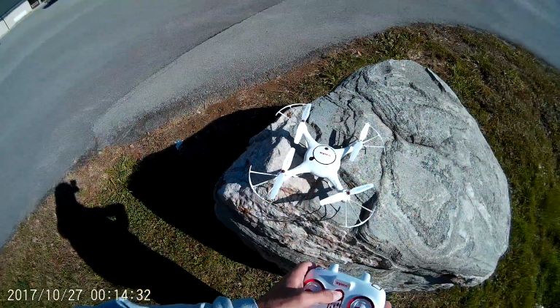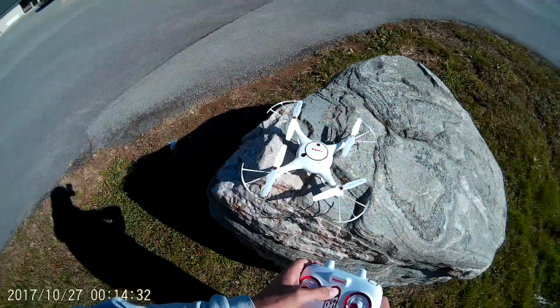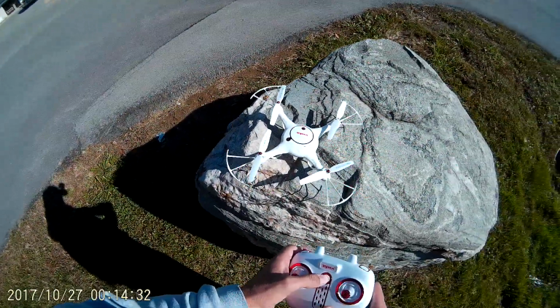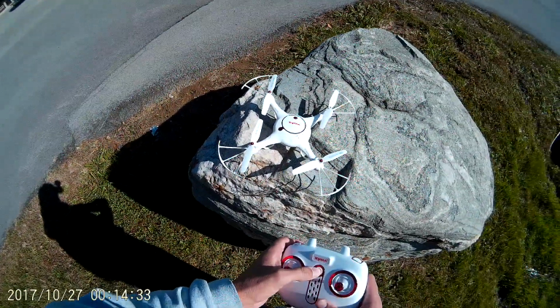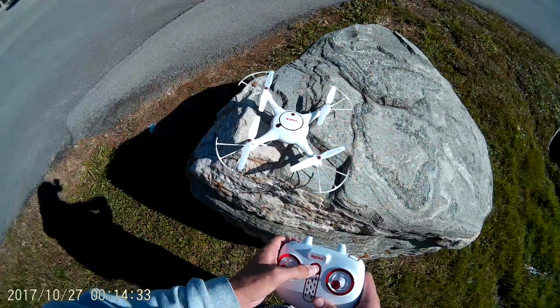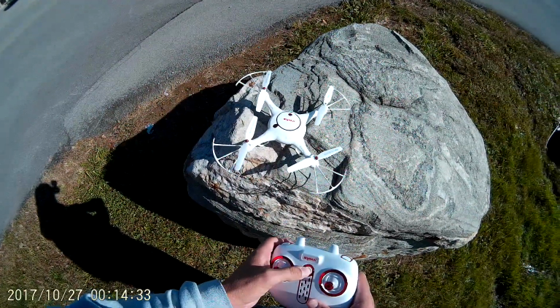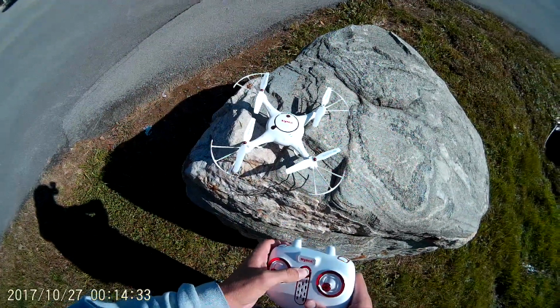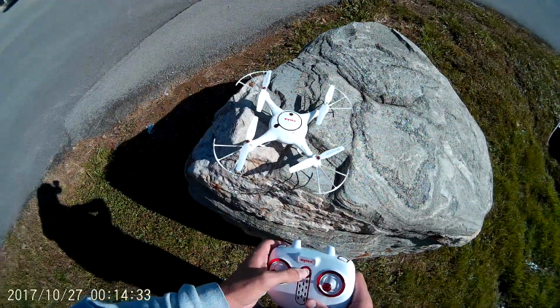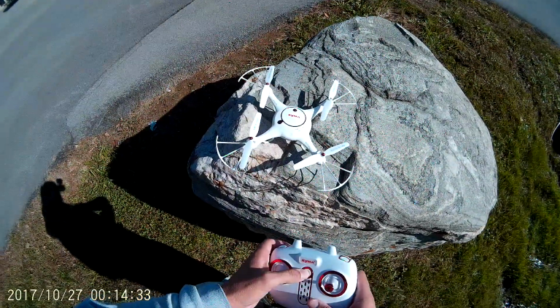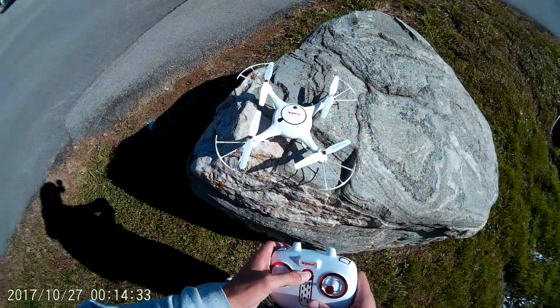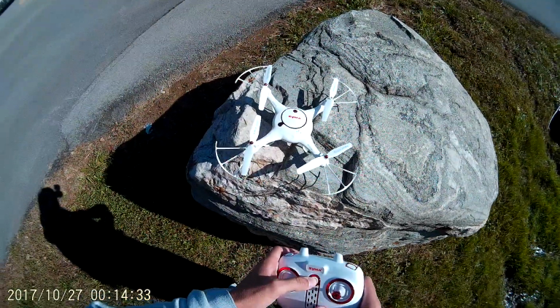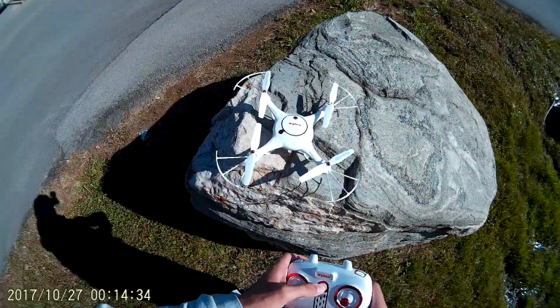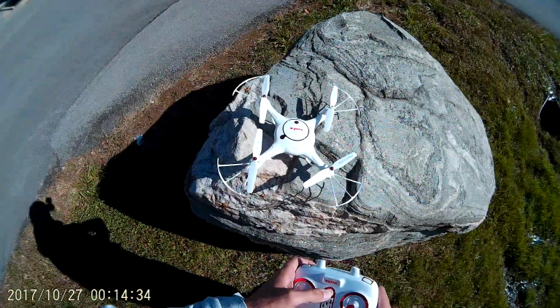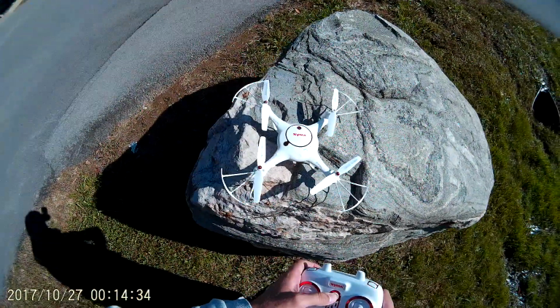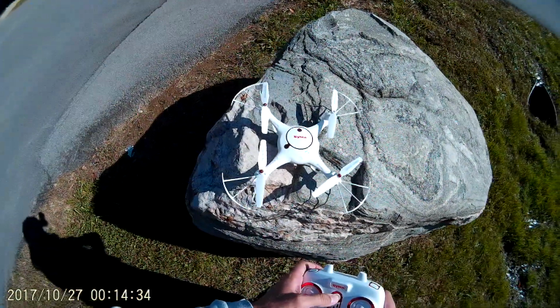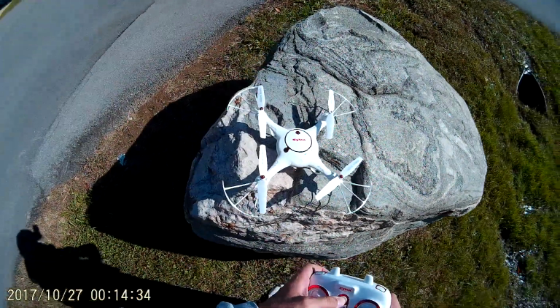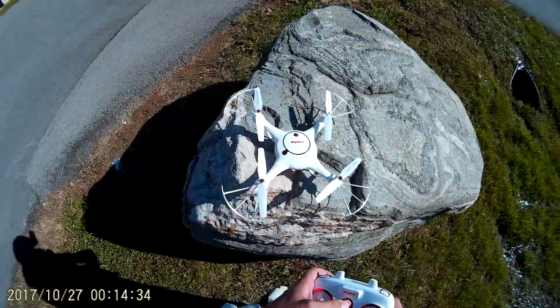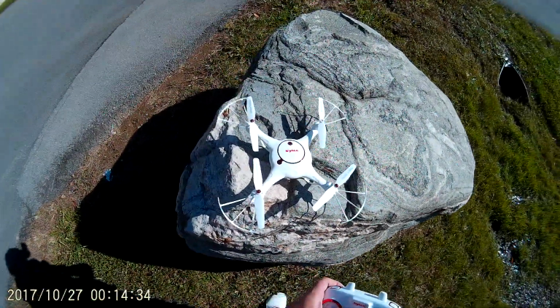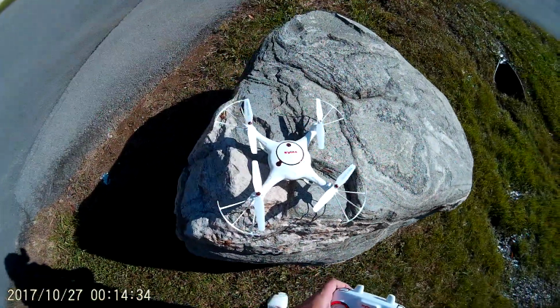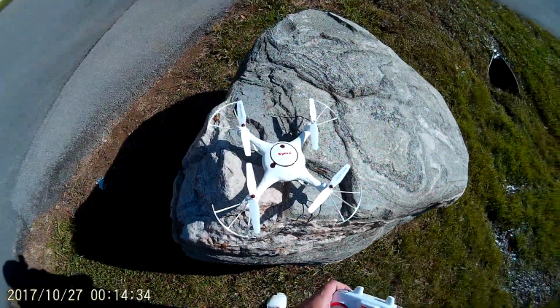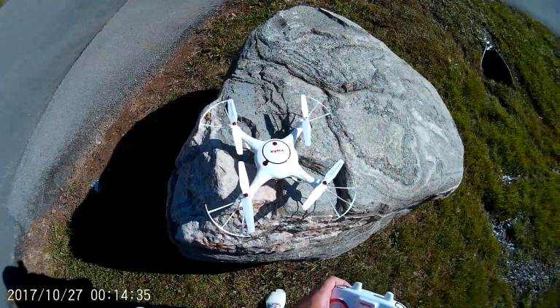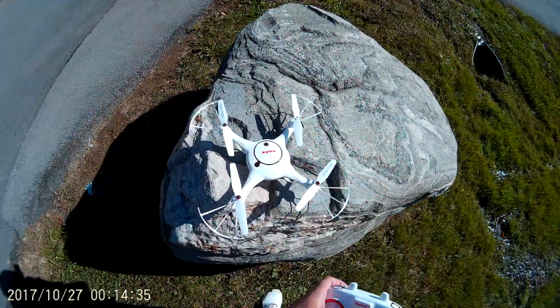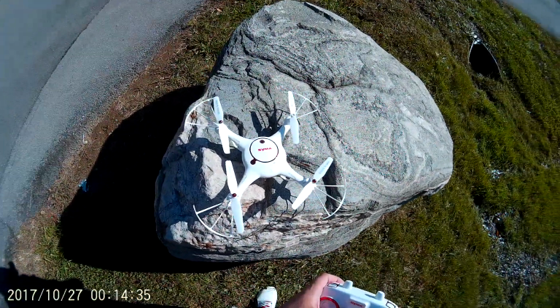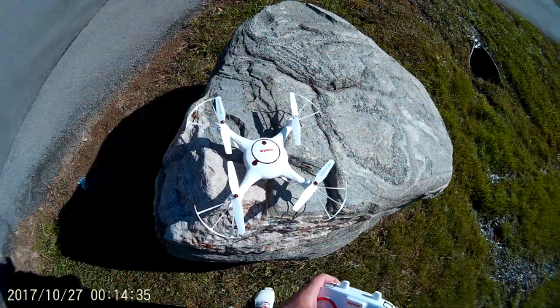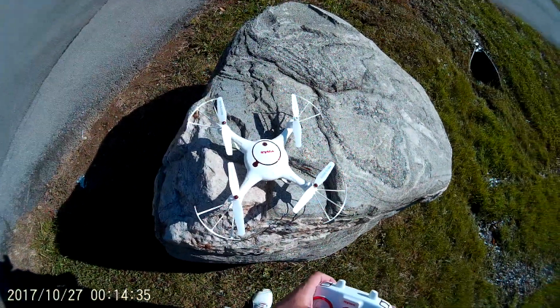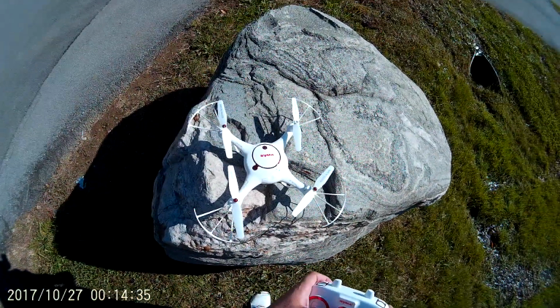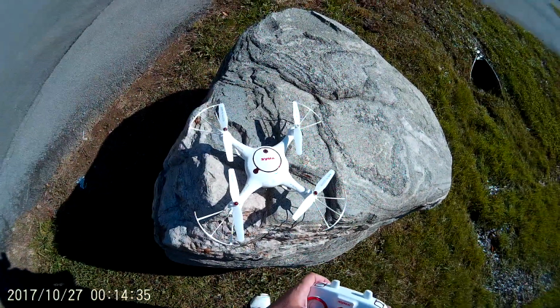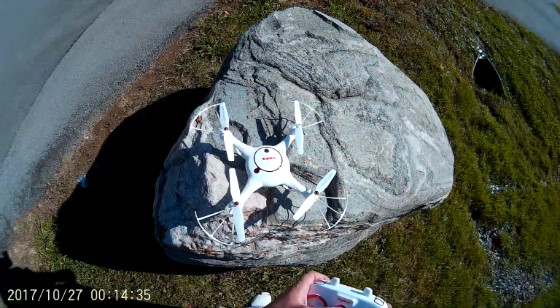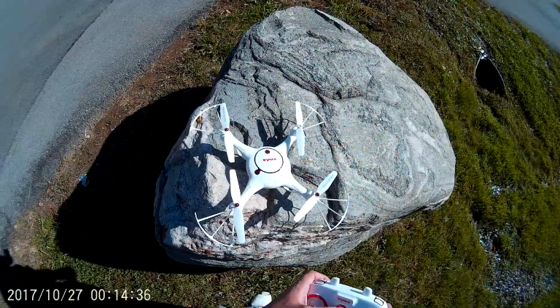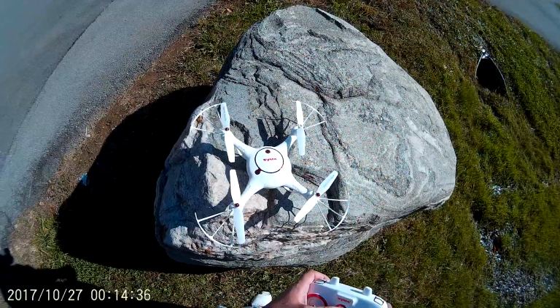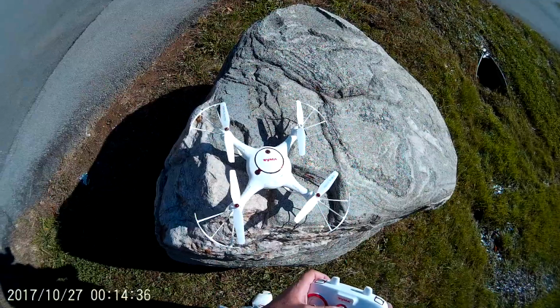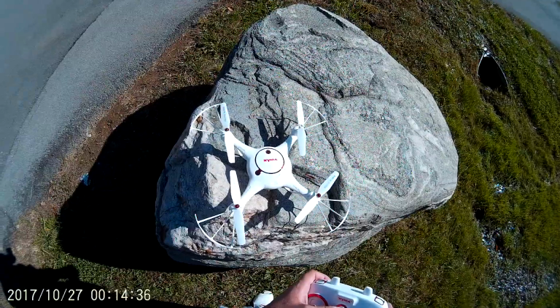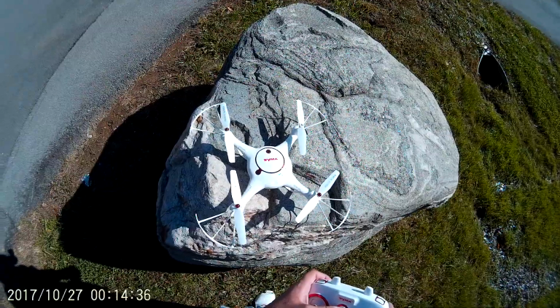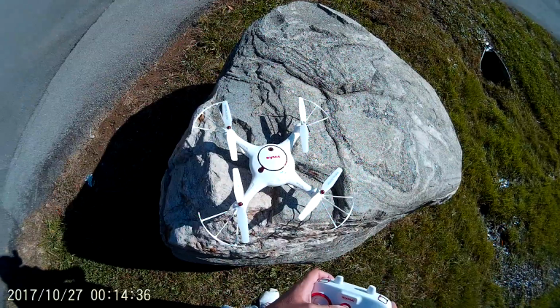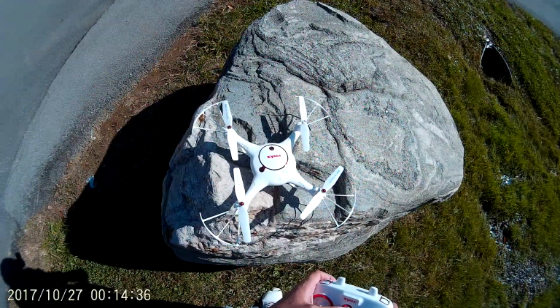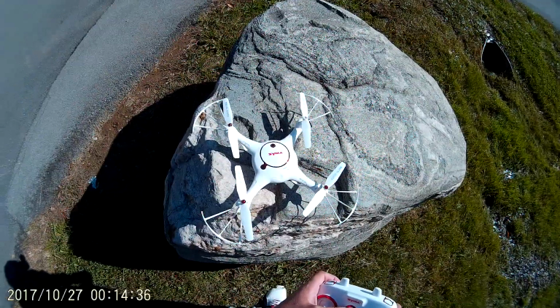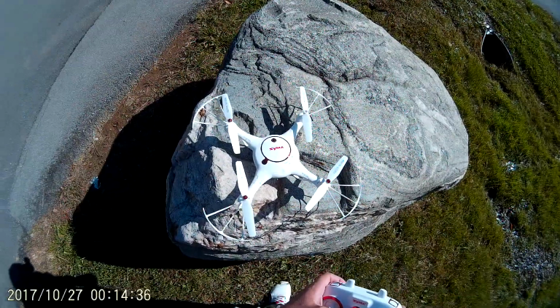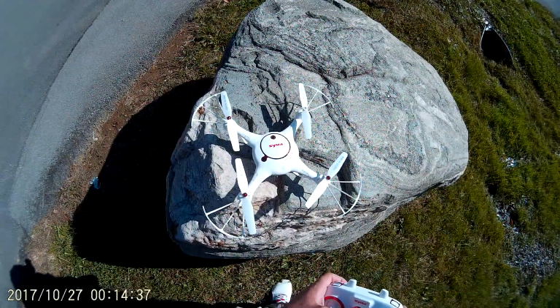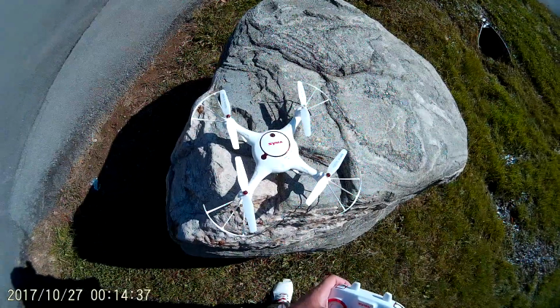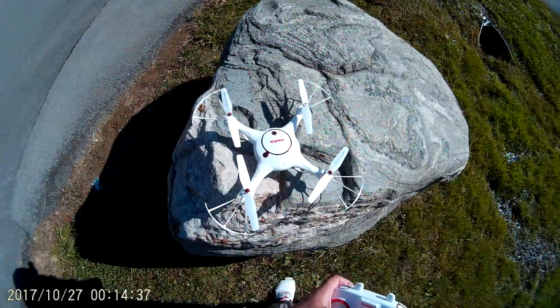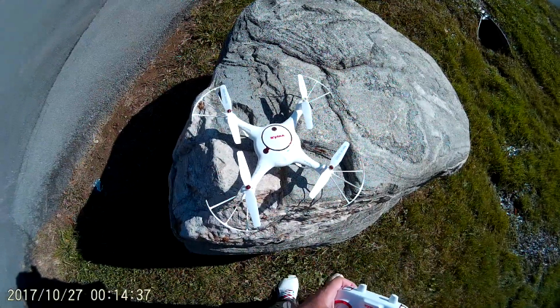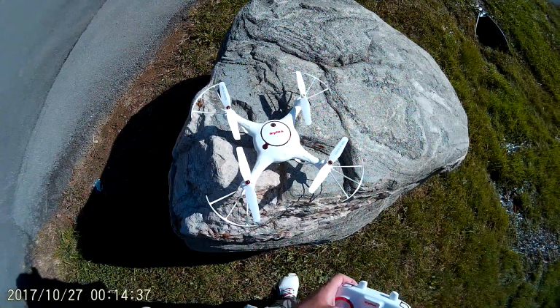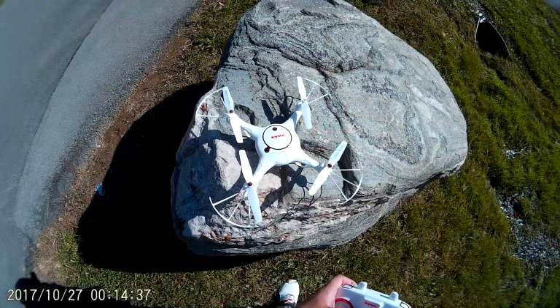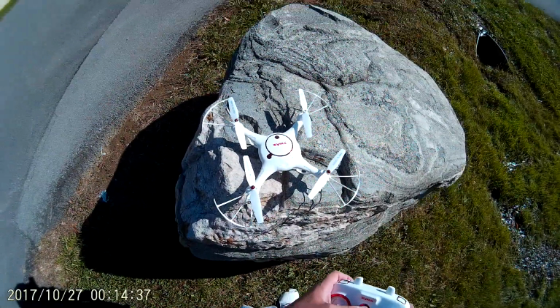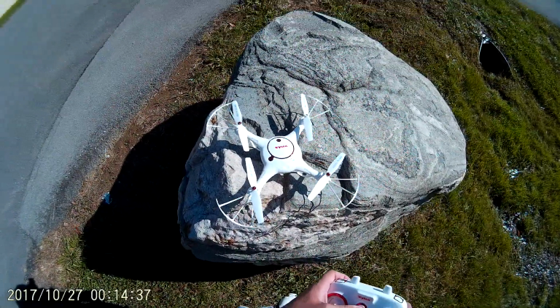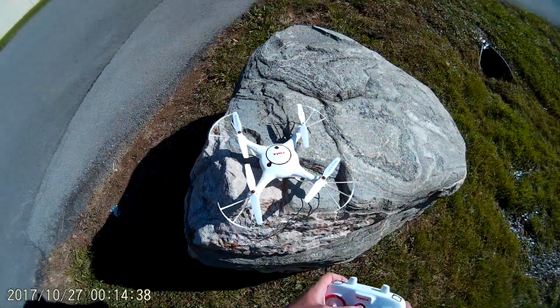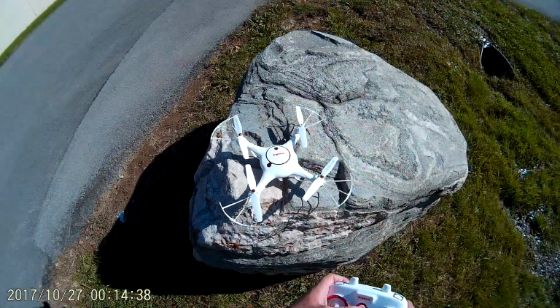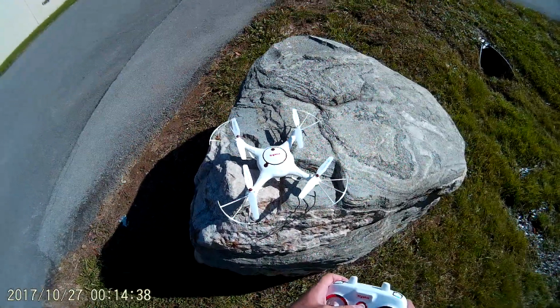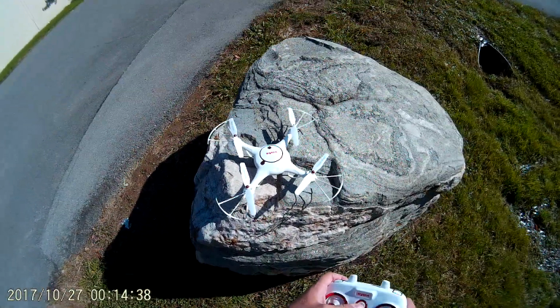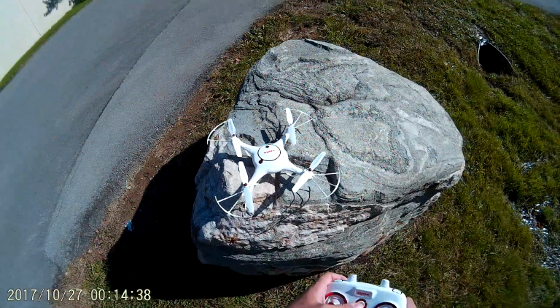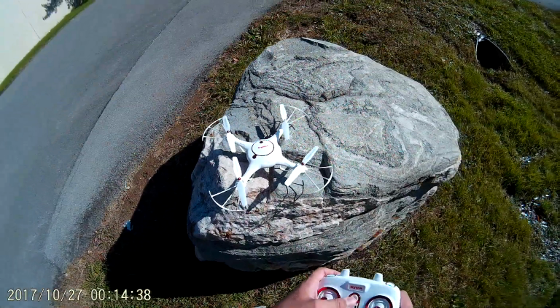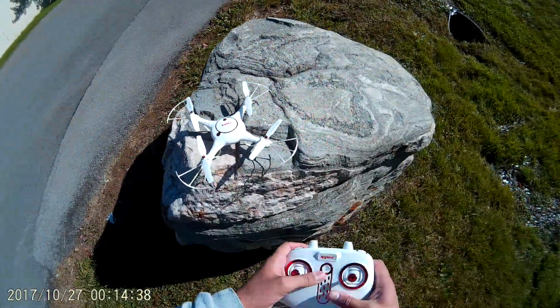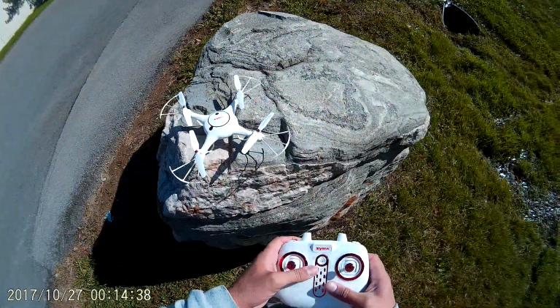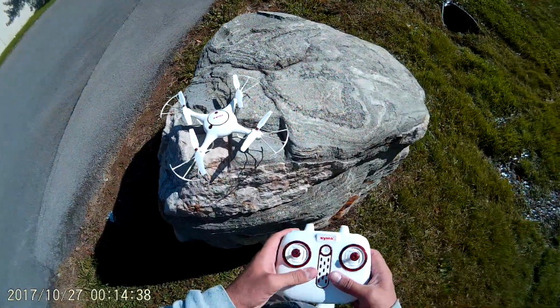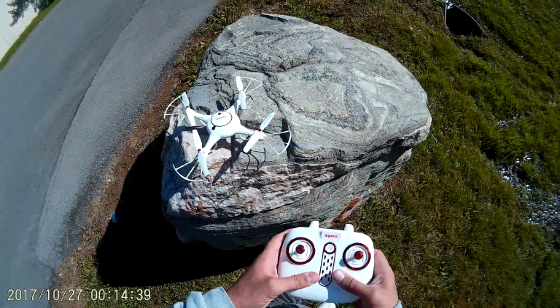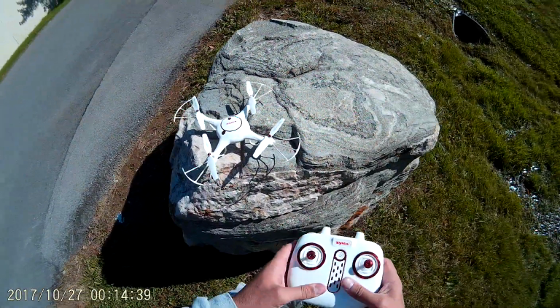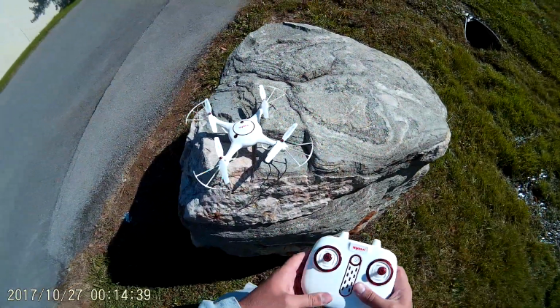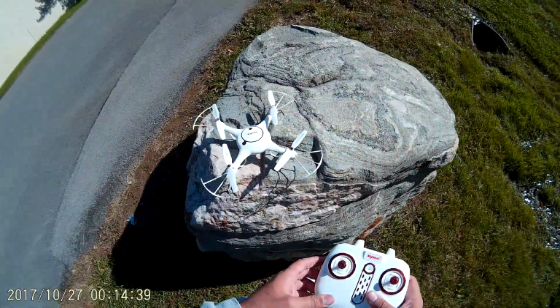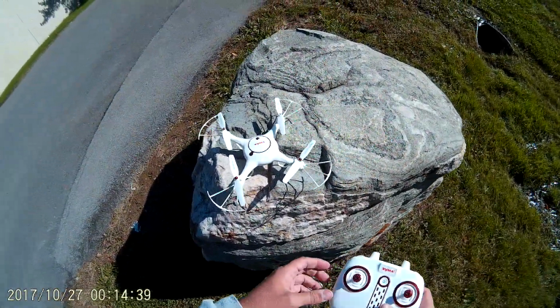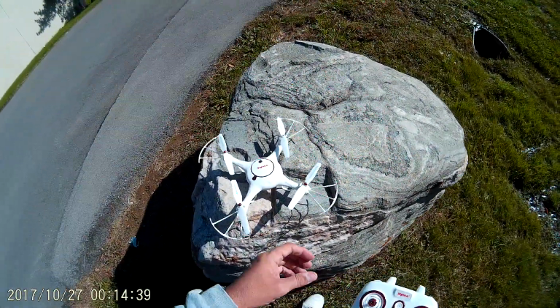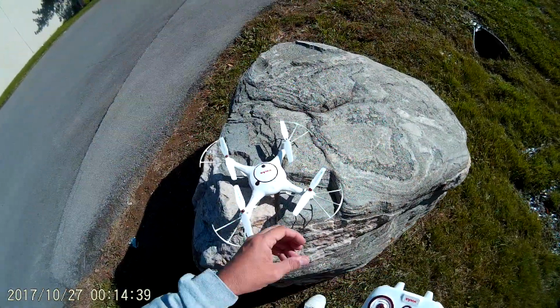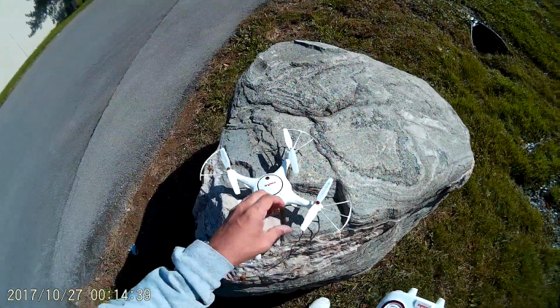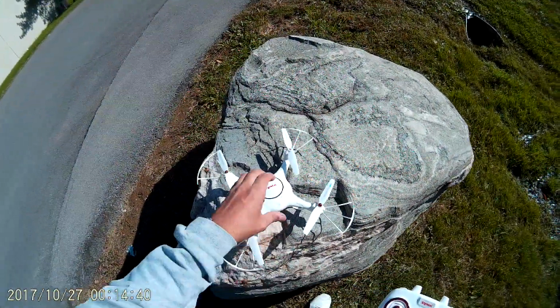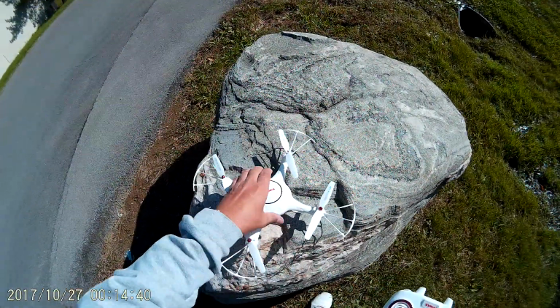Anyway, I hope you enjoyed the video. This is the Syma X5UC — thanks for watching.